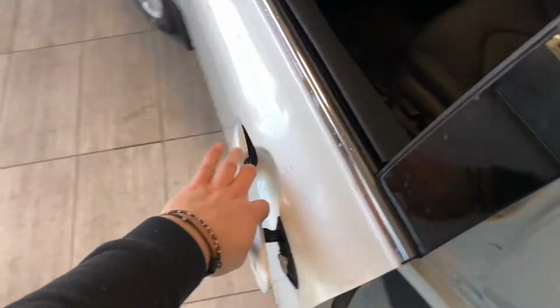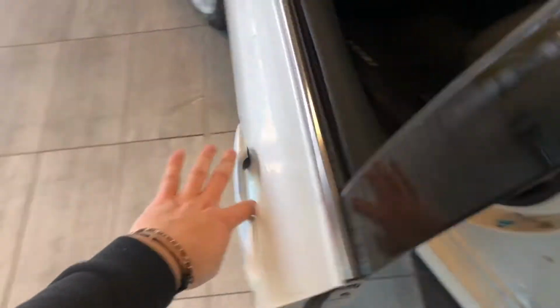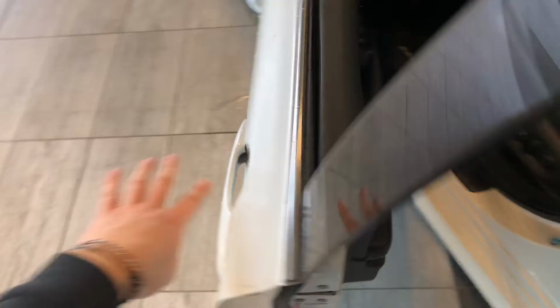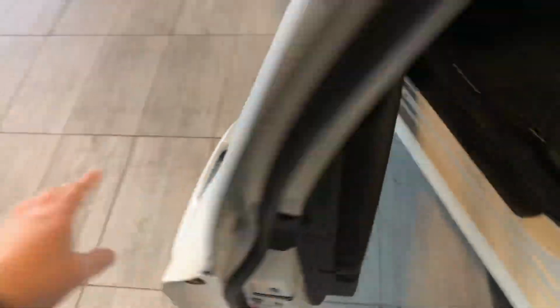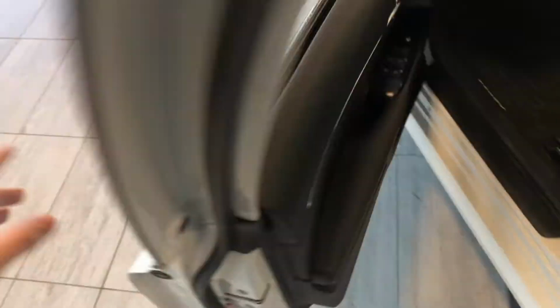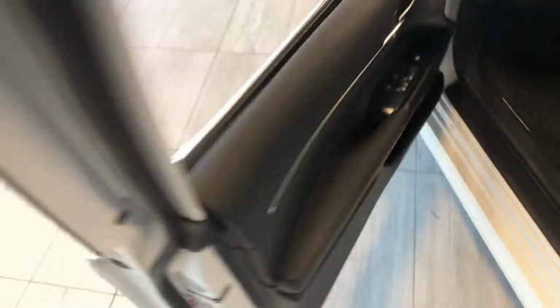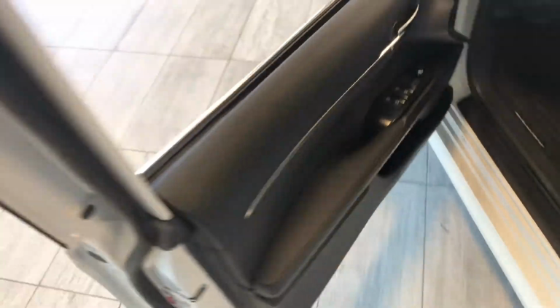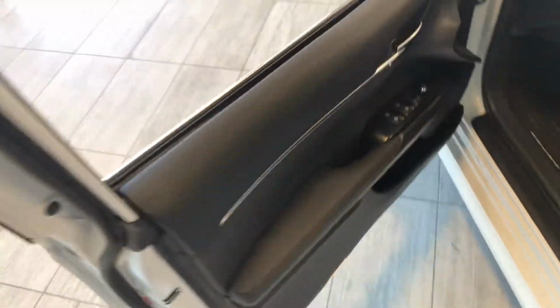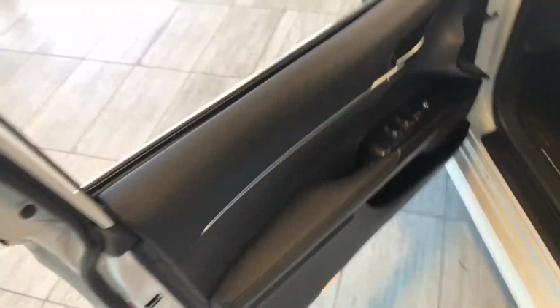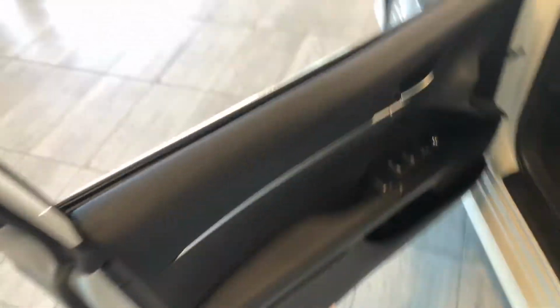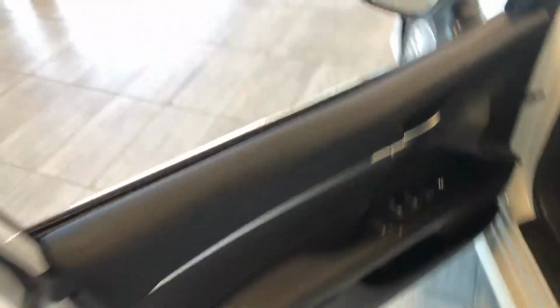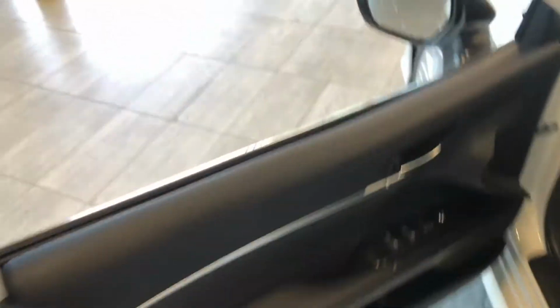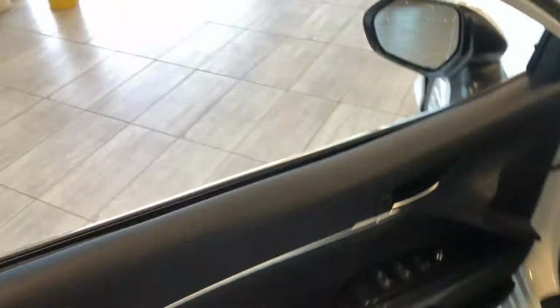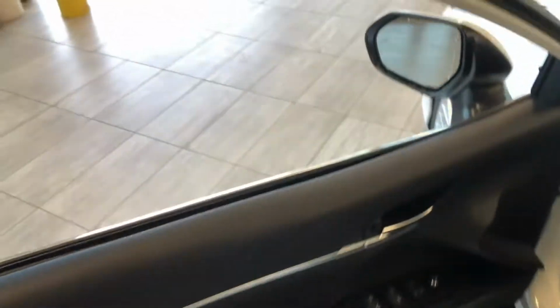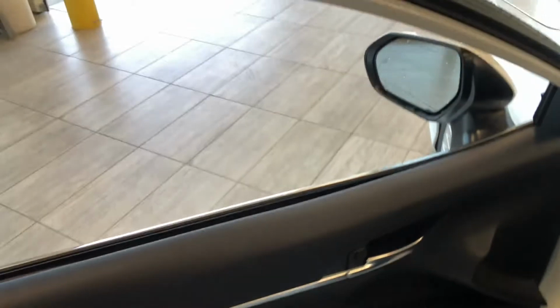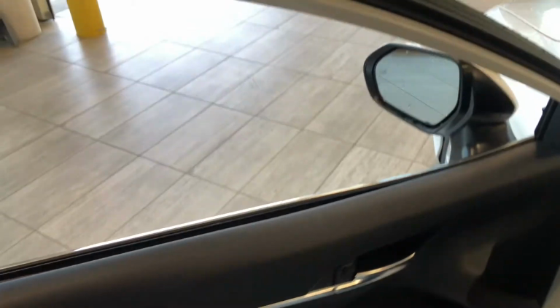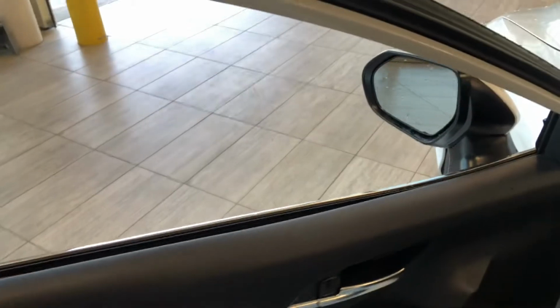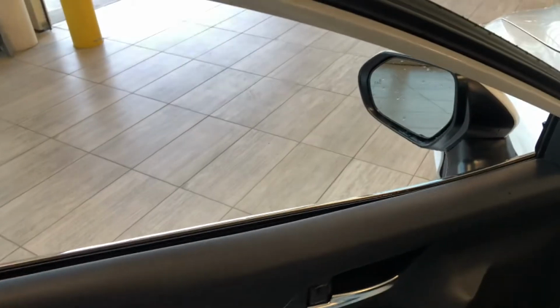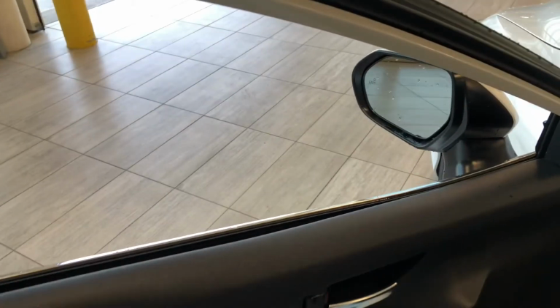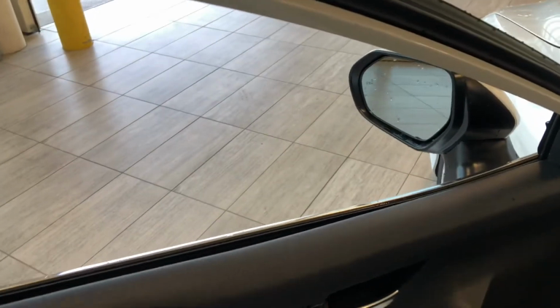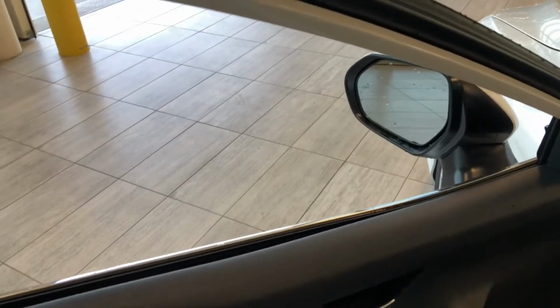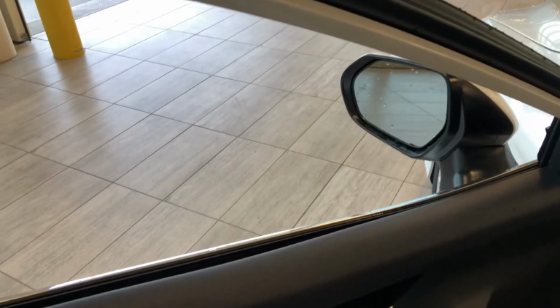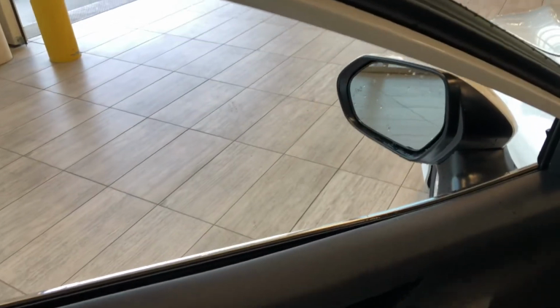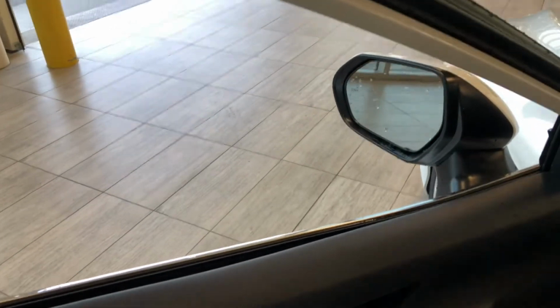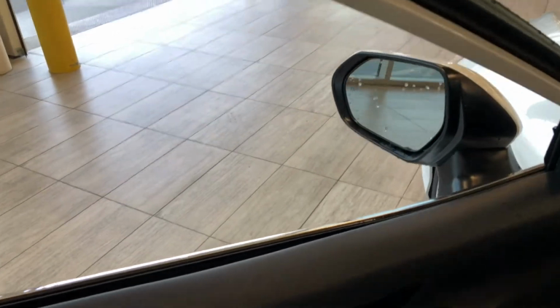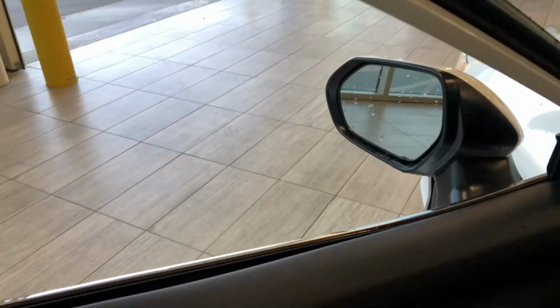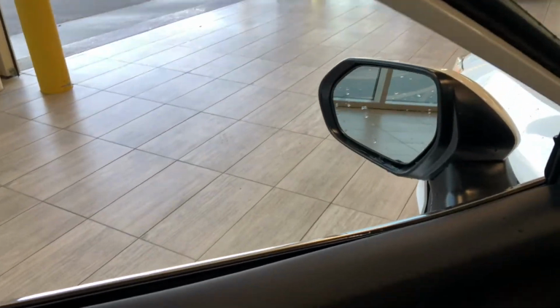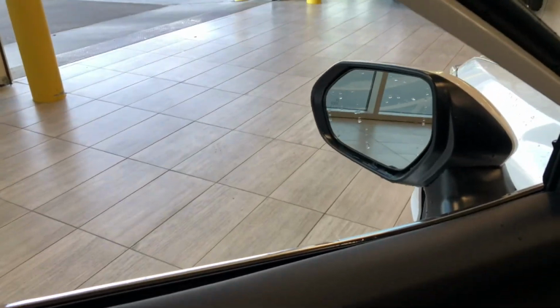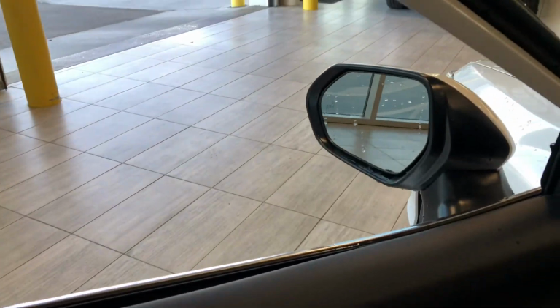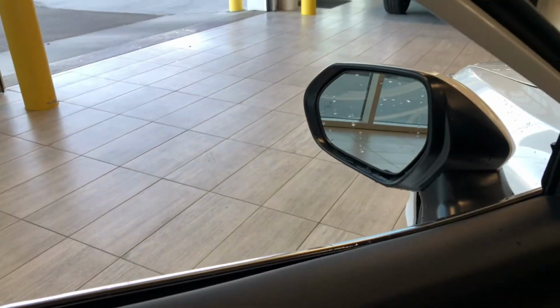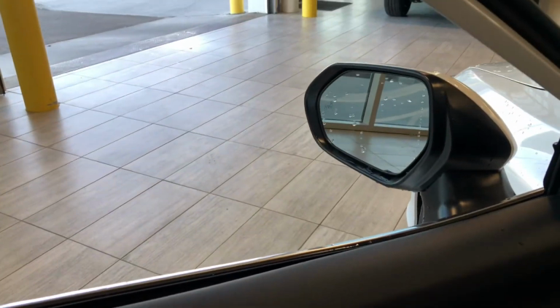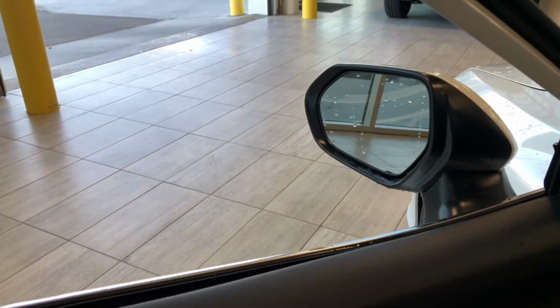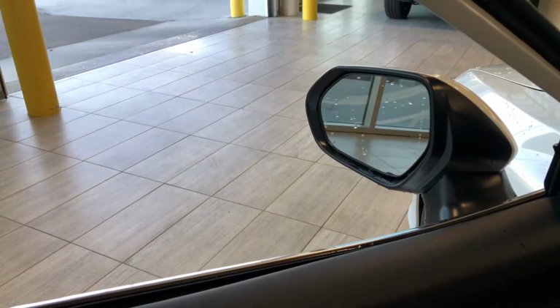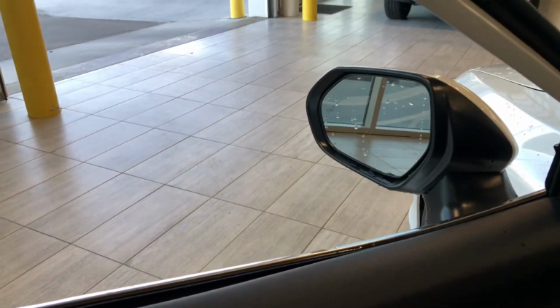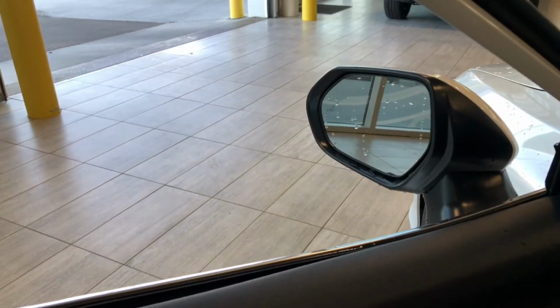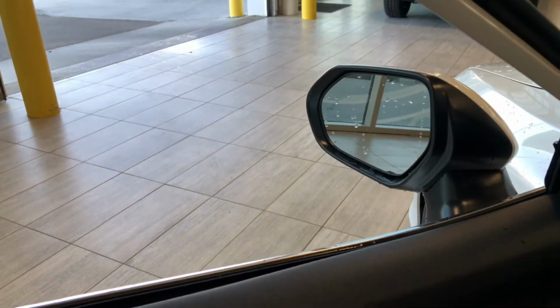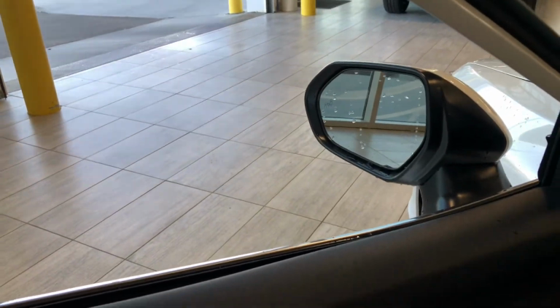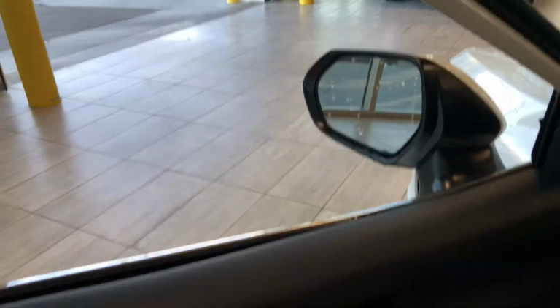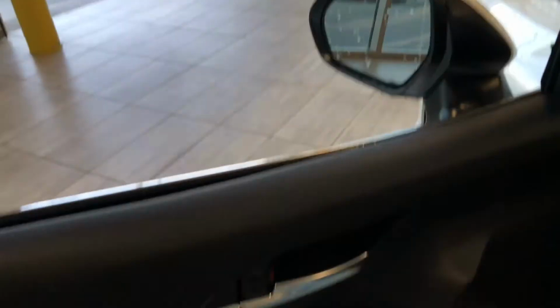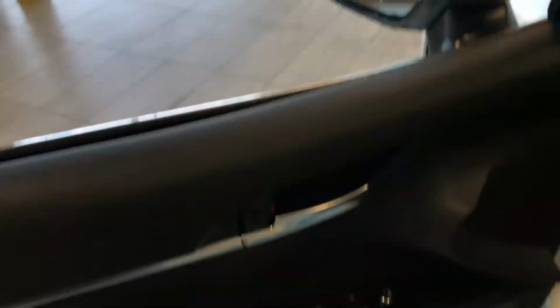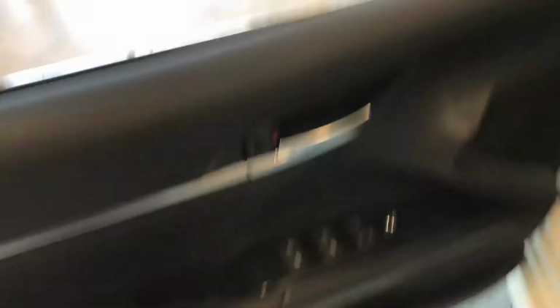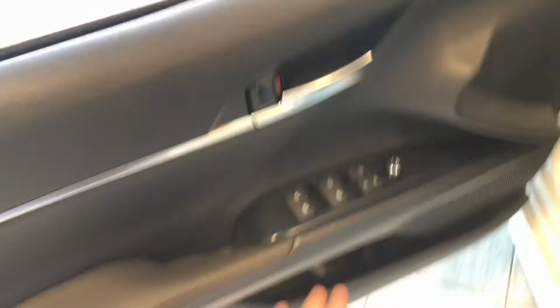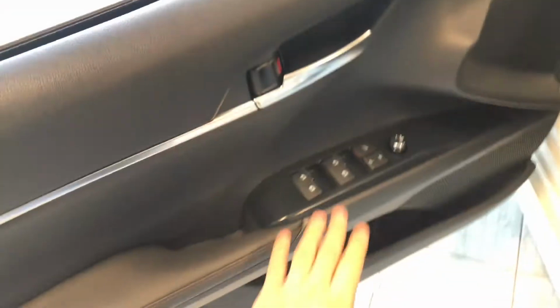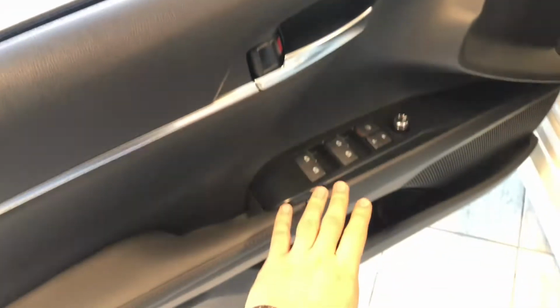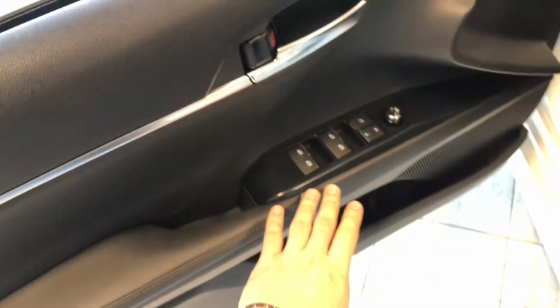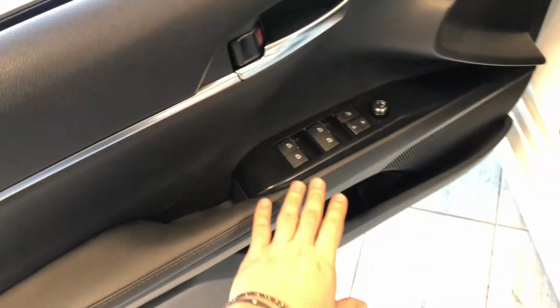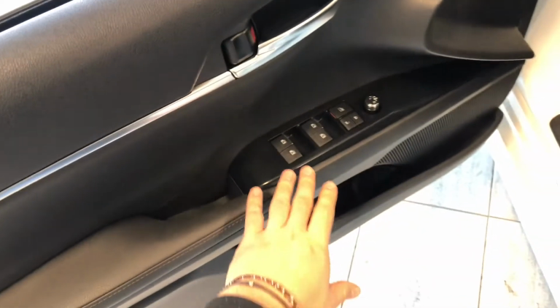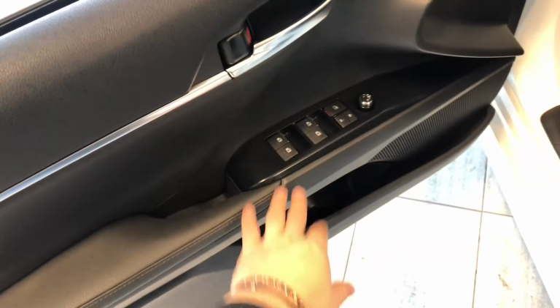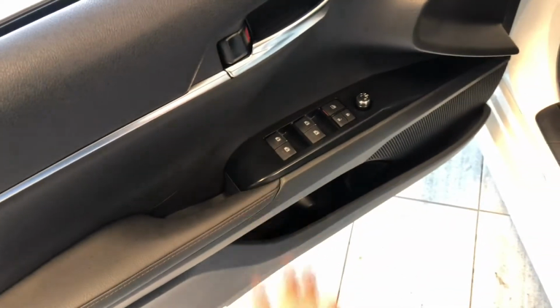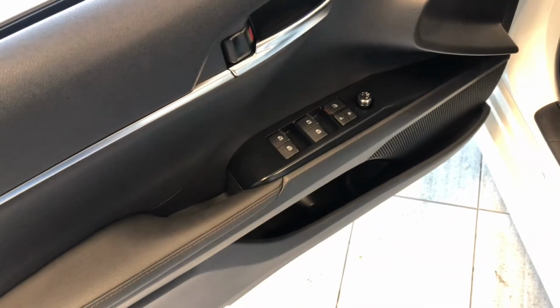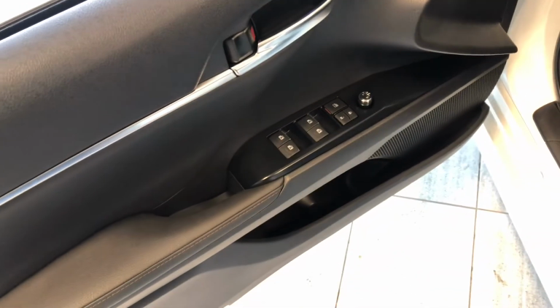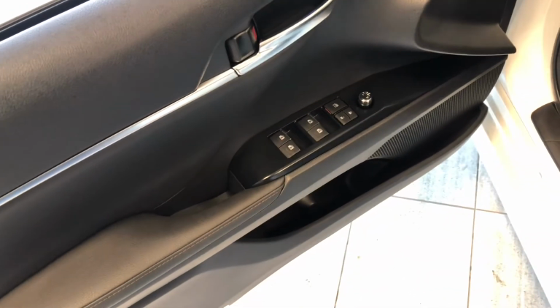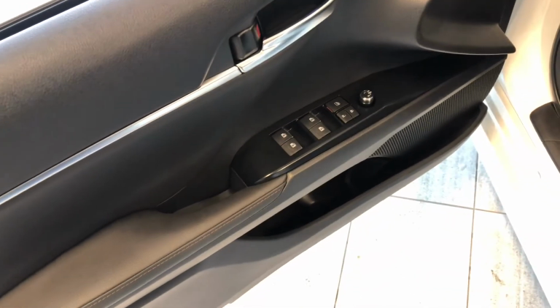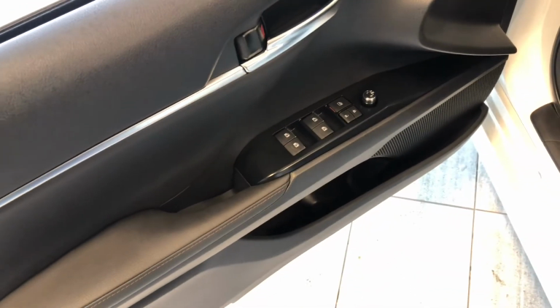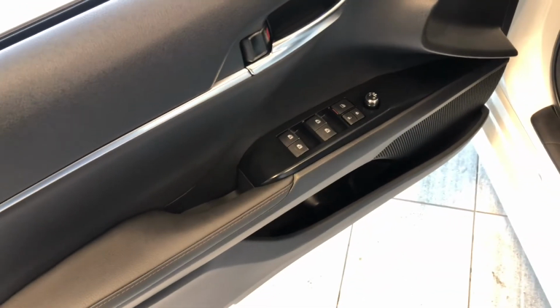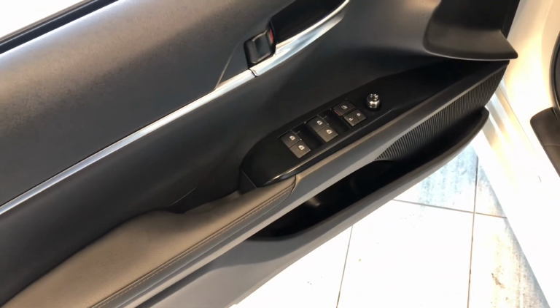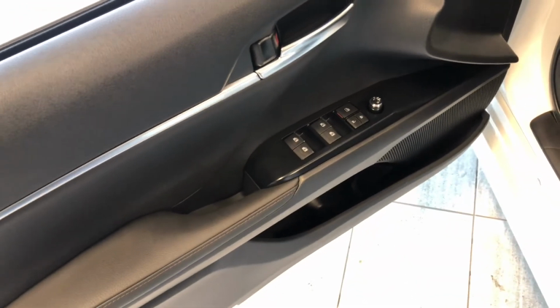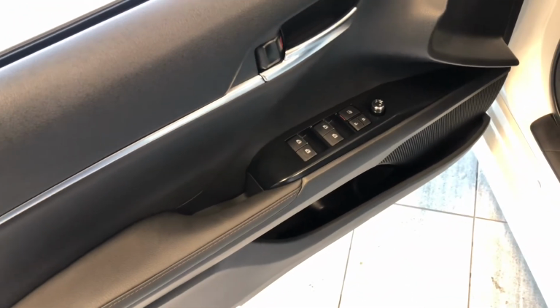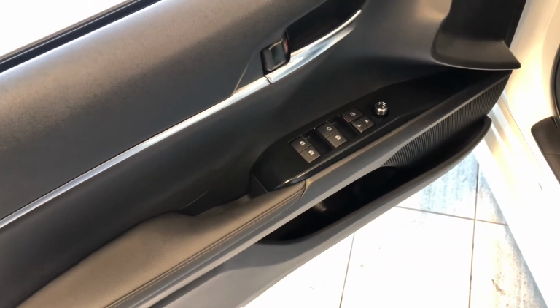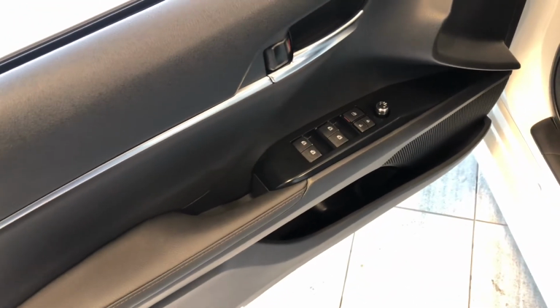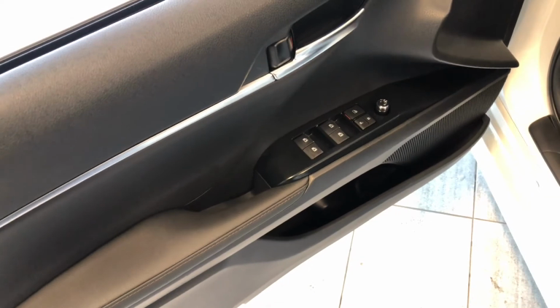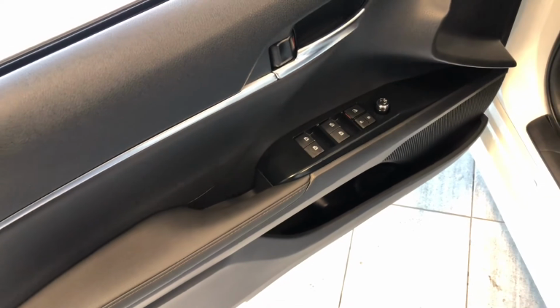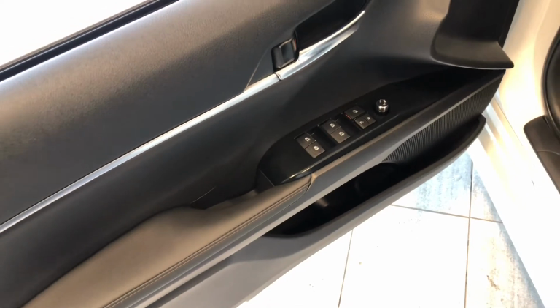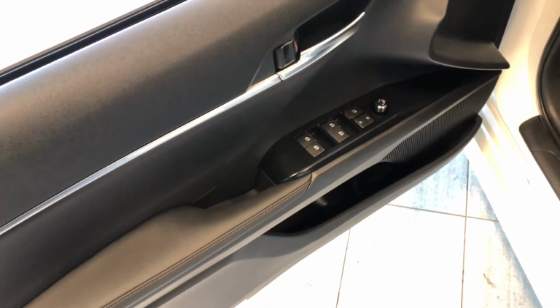Taking a quick look at the side mirror, you can see there is a blind spot monitoring system on the side right on top. In the door you have your power windows, locks, and mirrors, with some storage on the bottom.